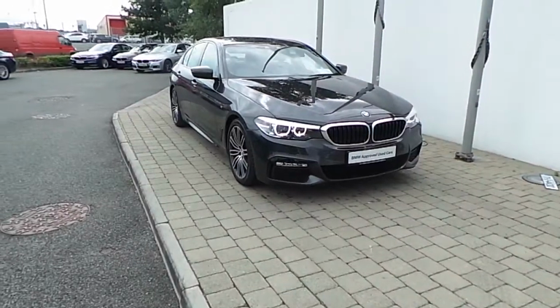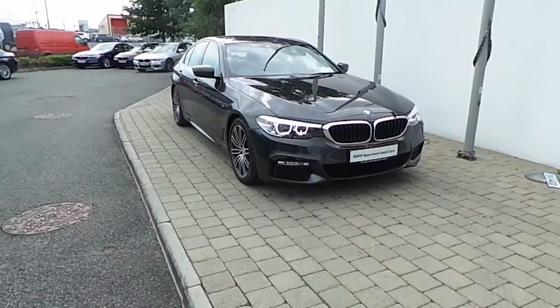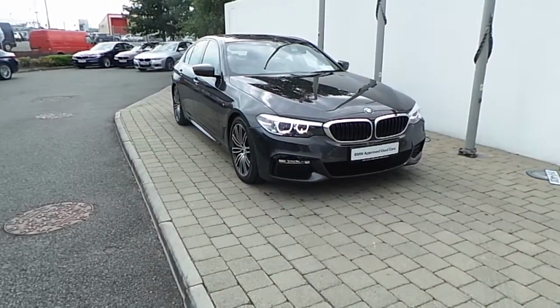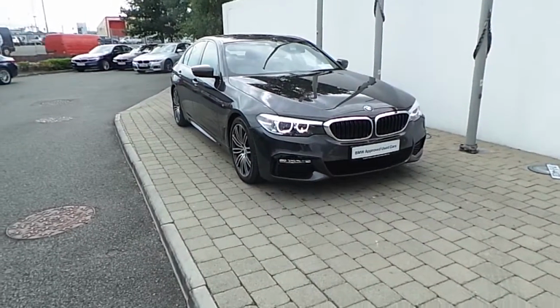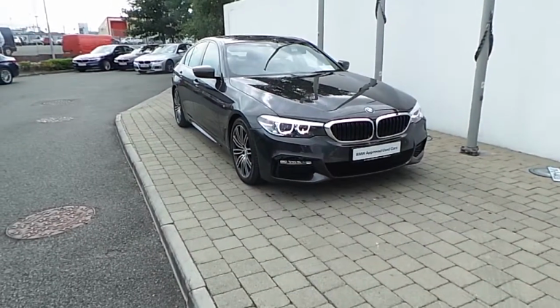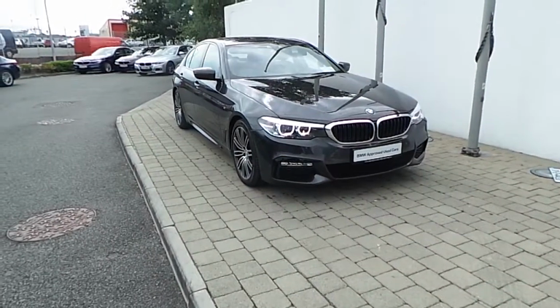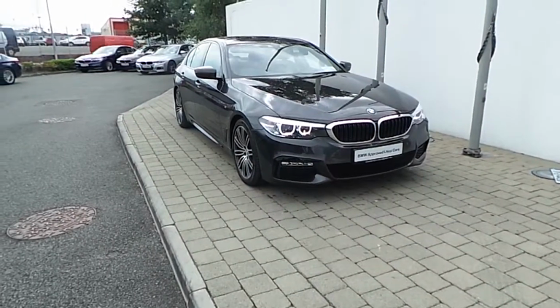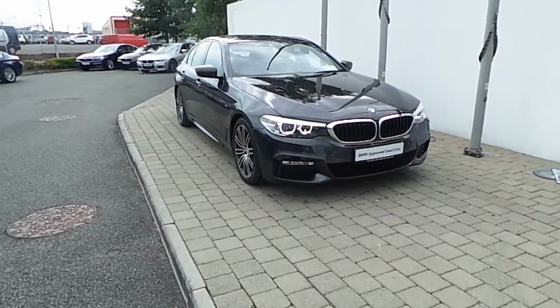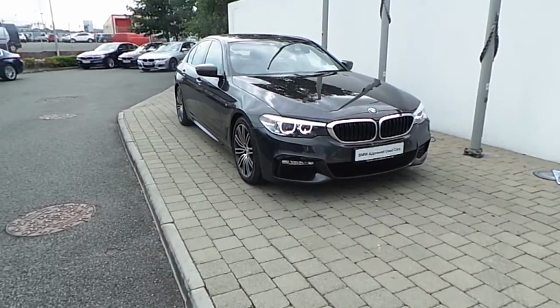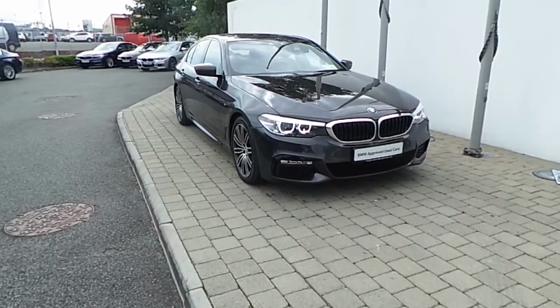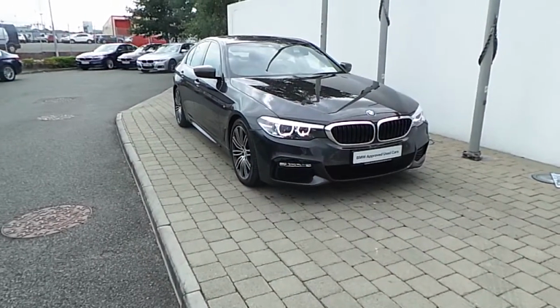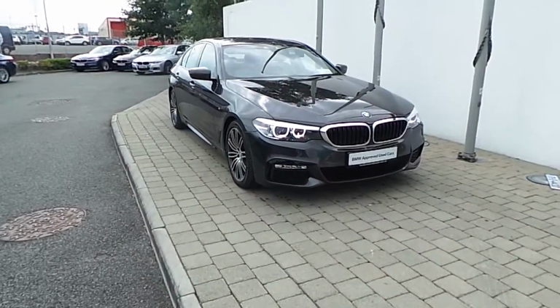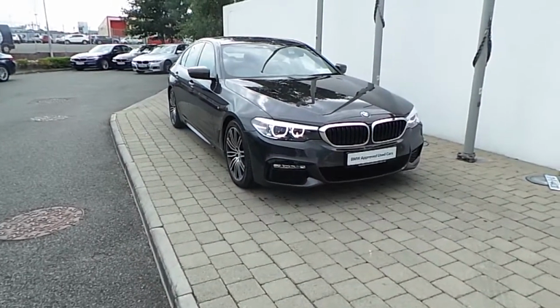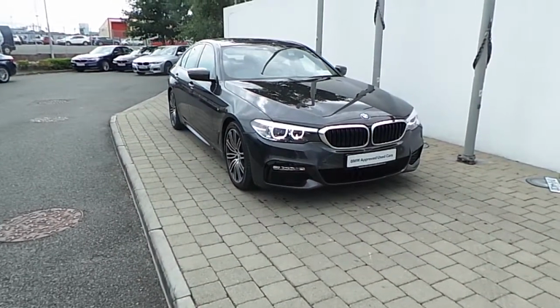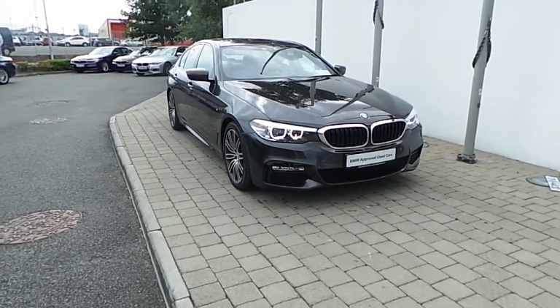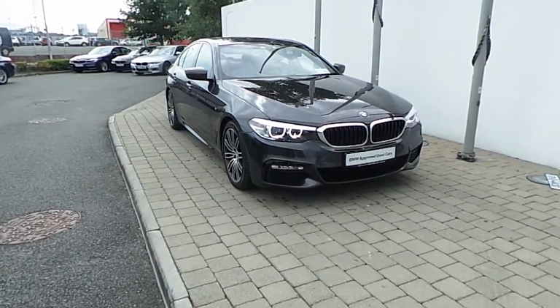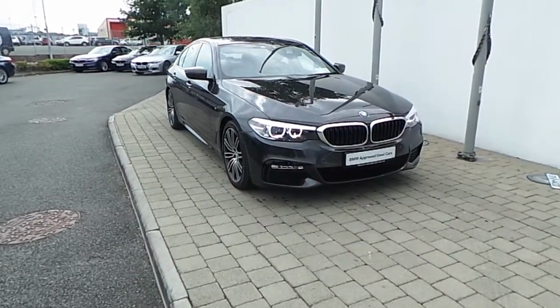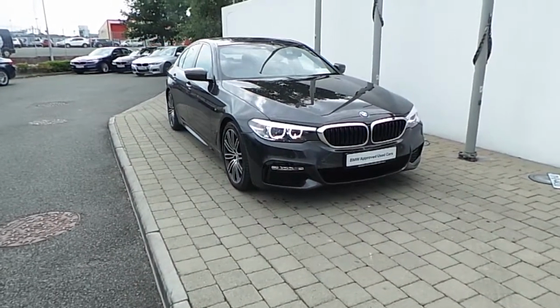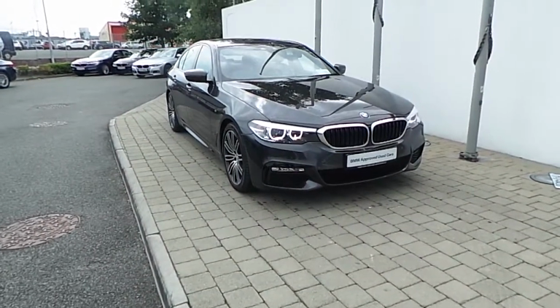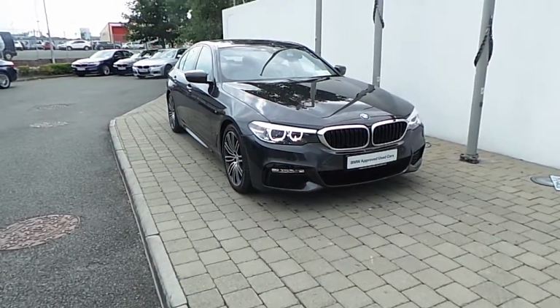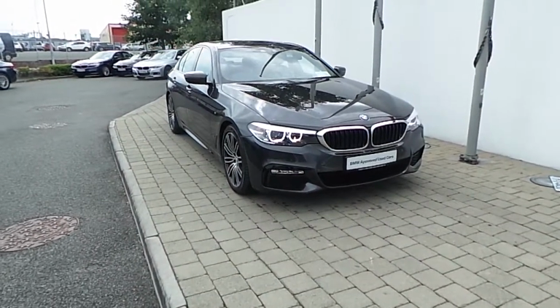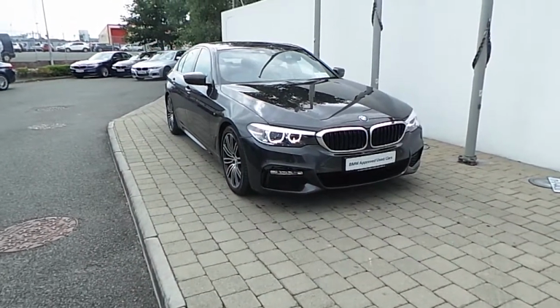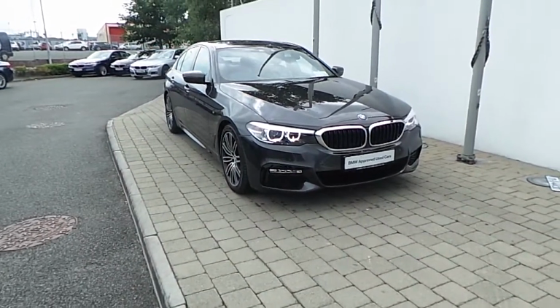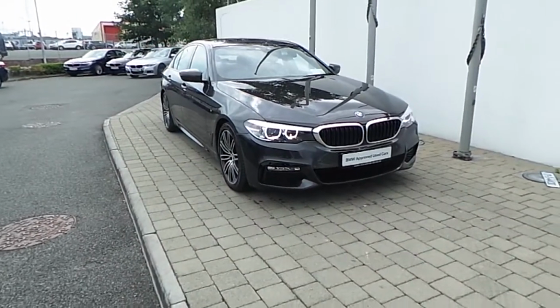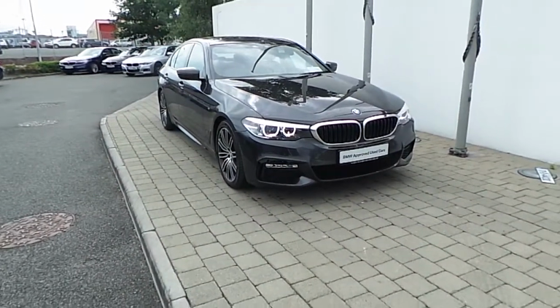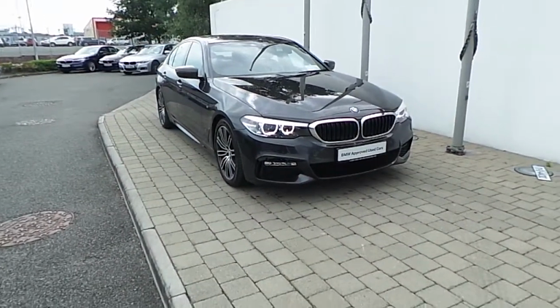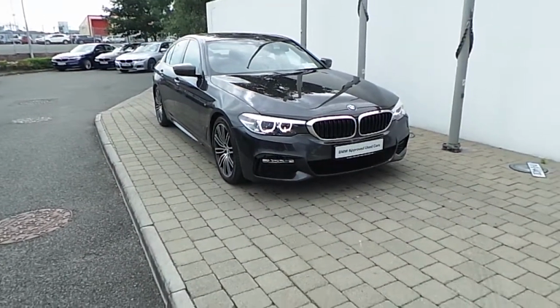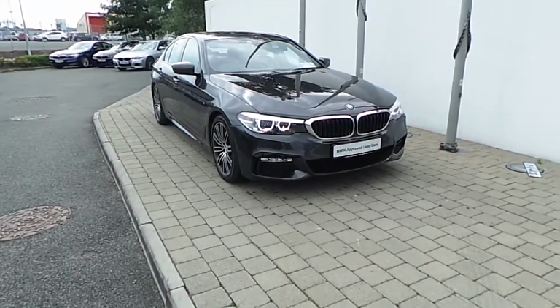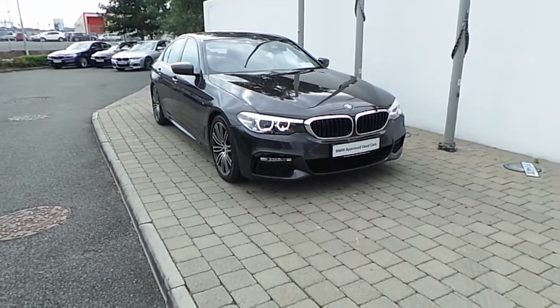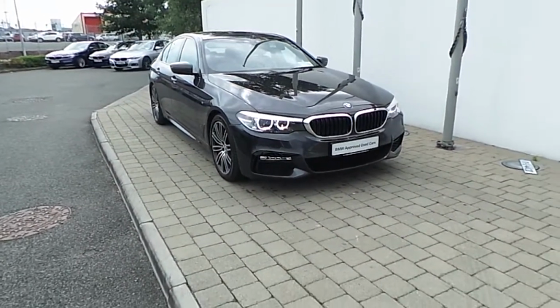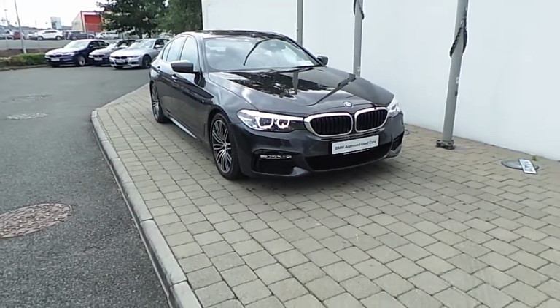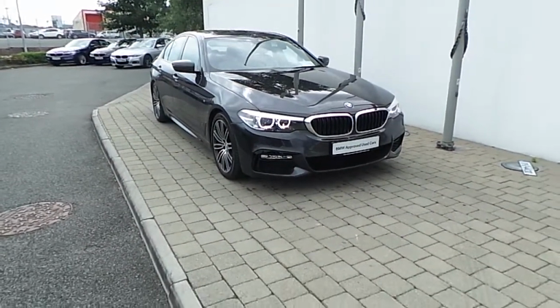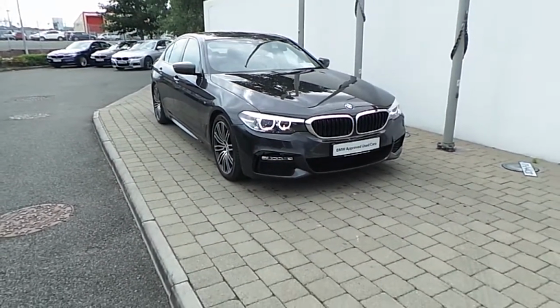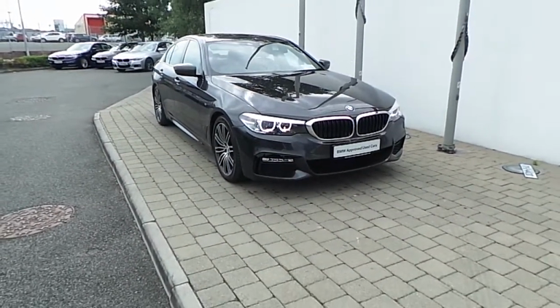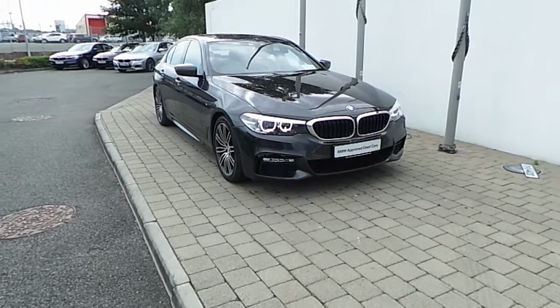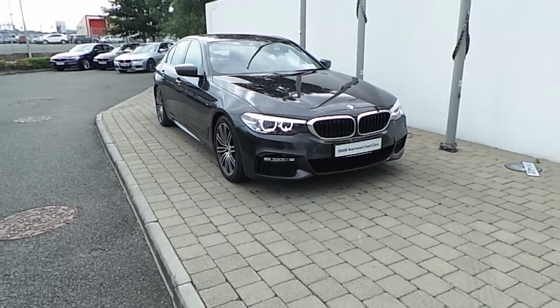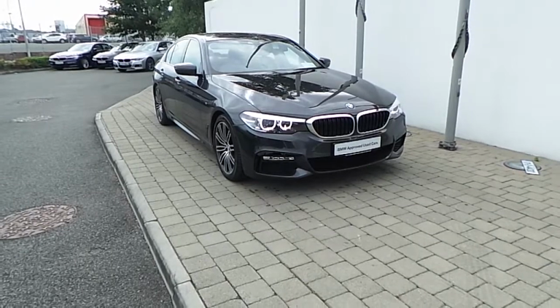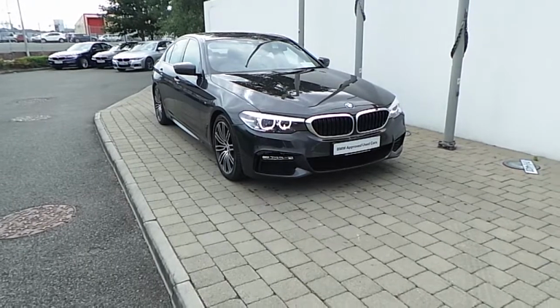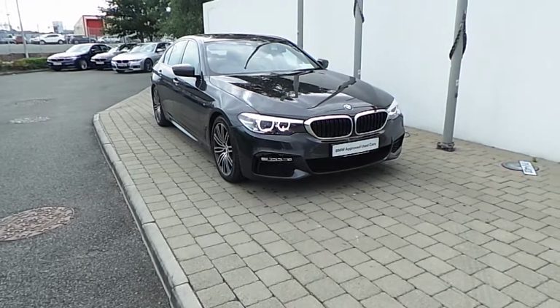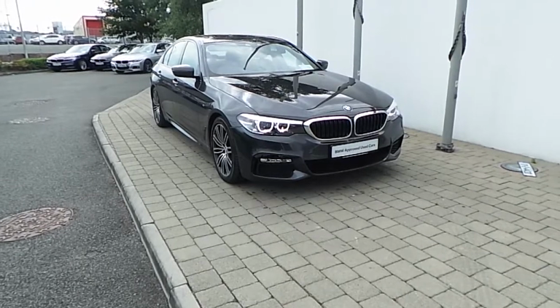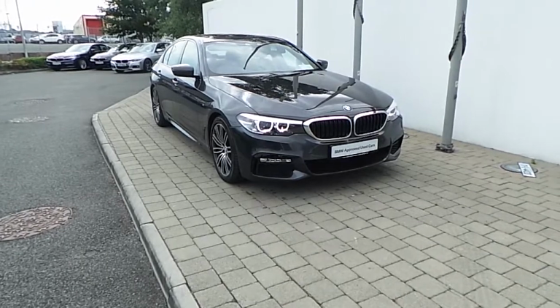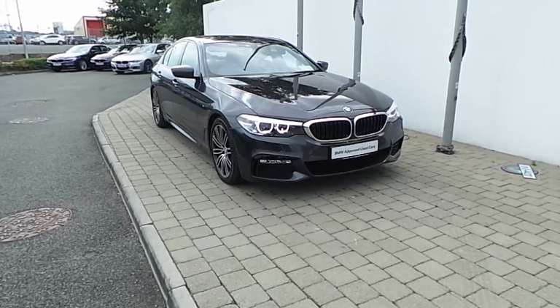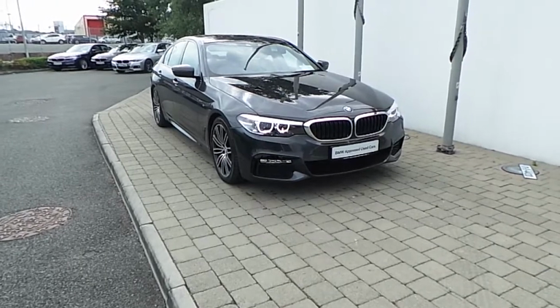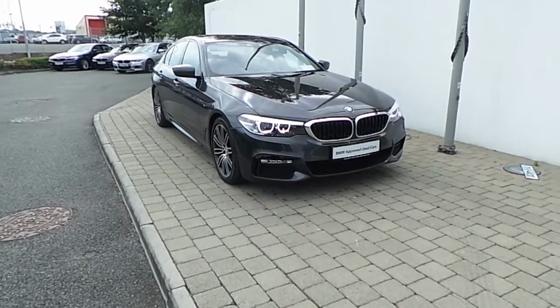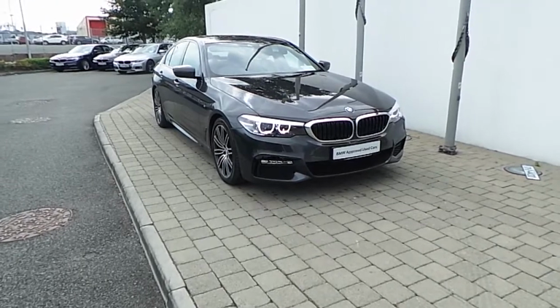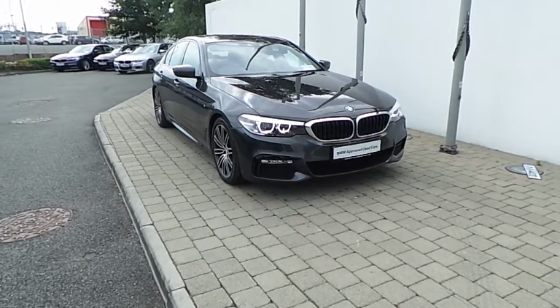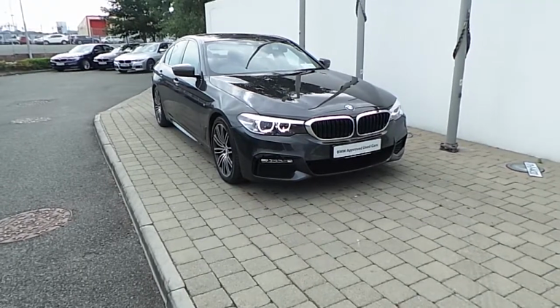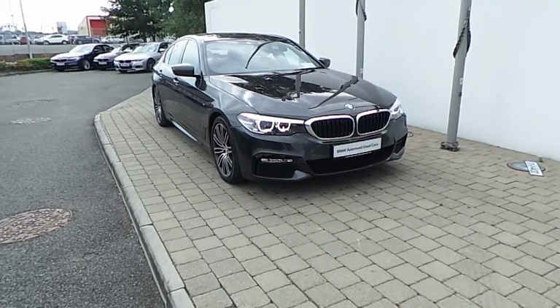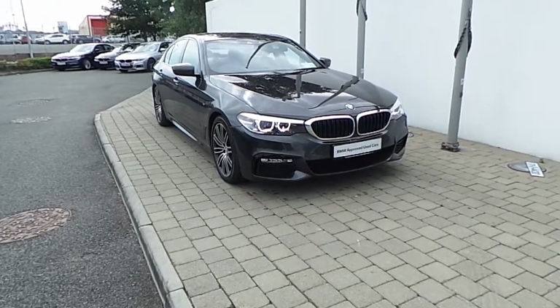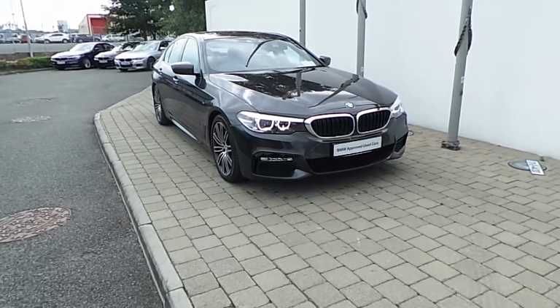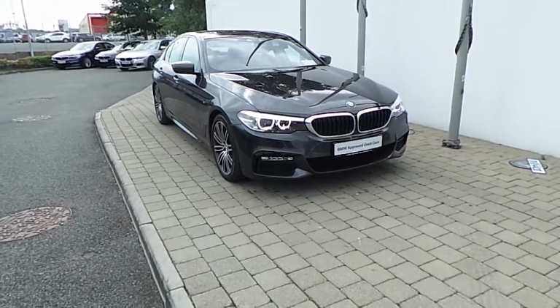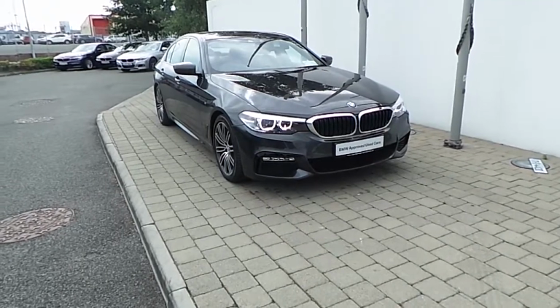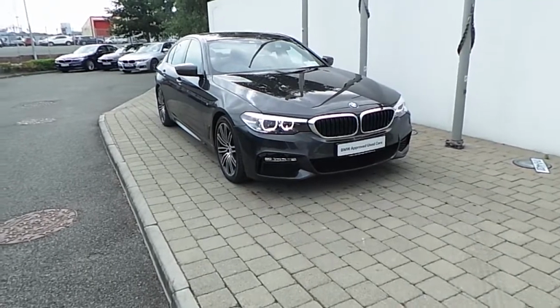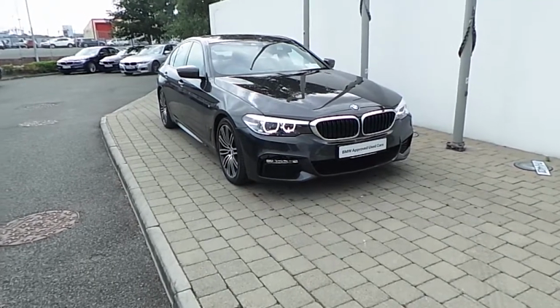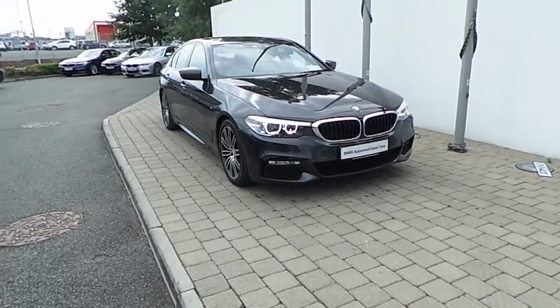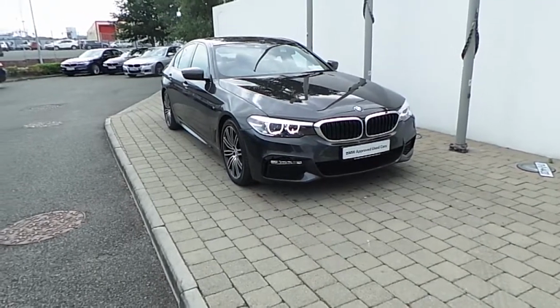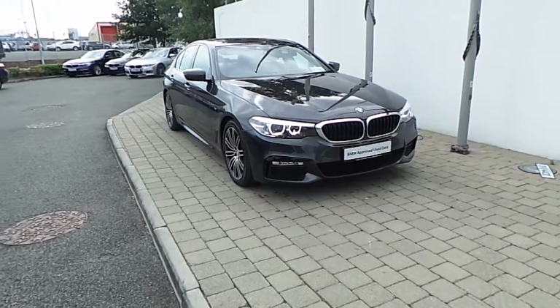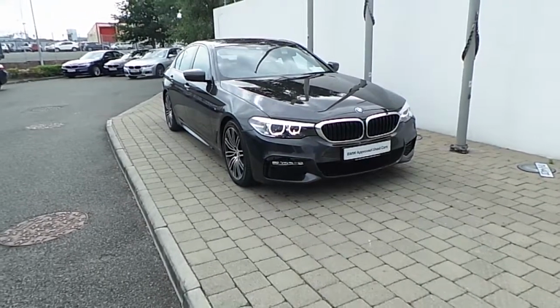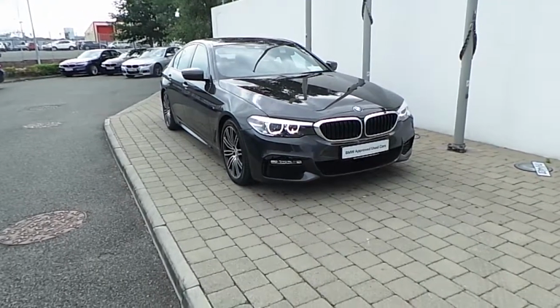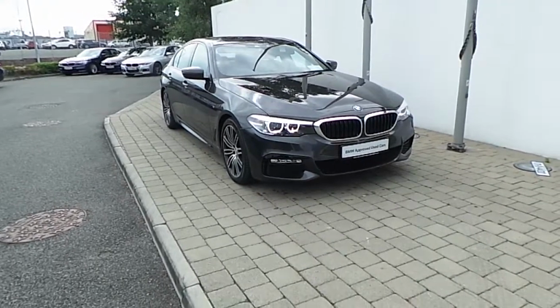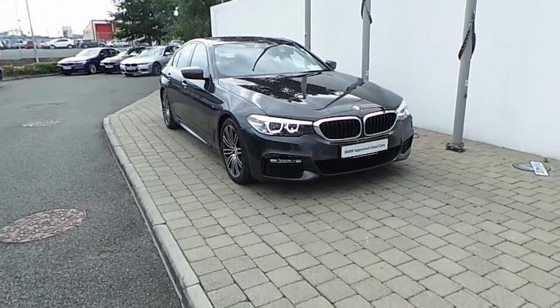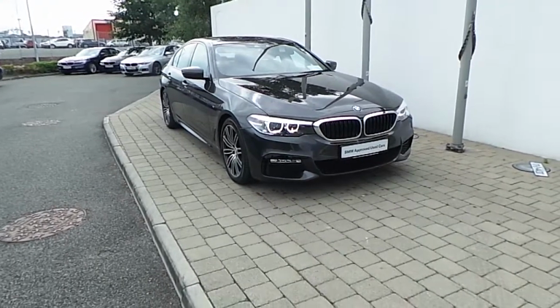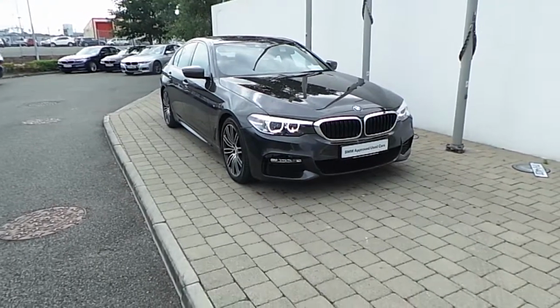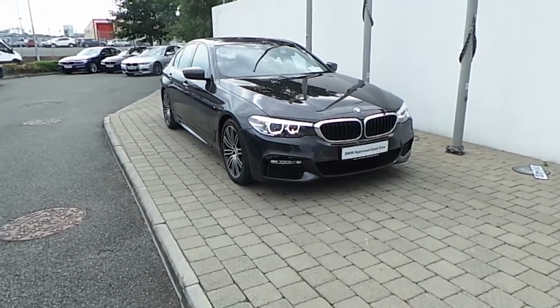Welcome to Frankeen BMW on Aston in Dublin. Thank you for taking the time to look at this video clip on the 171 registered BMW 520D M Sport Saloon.